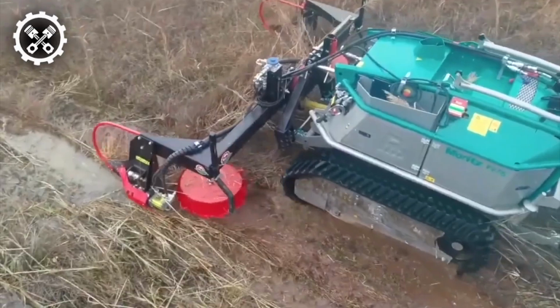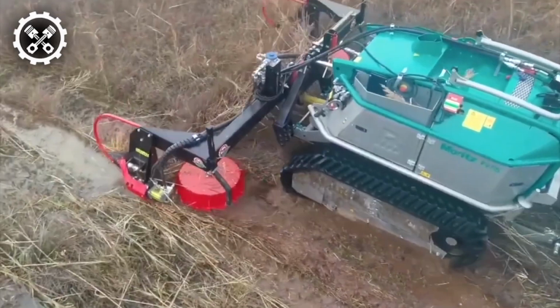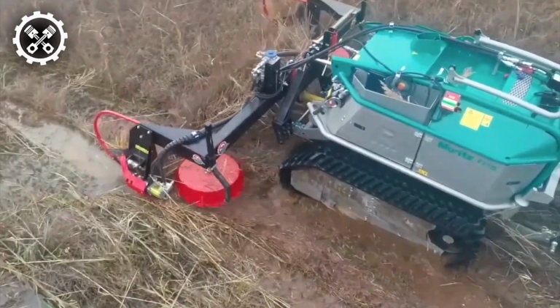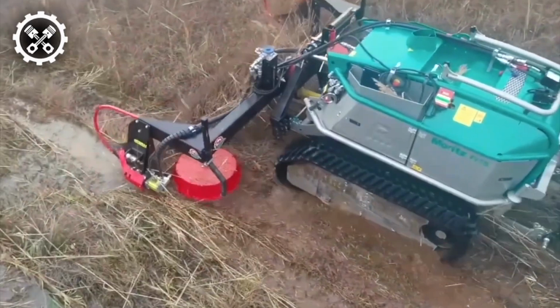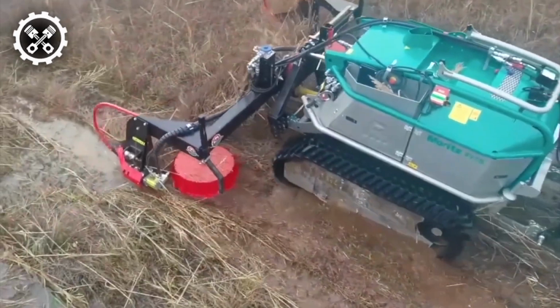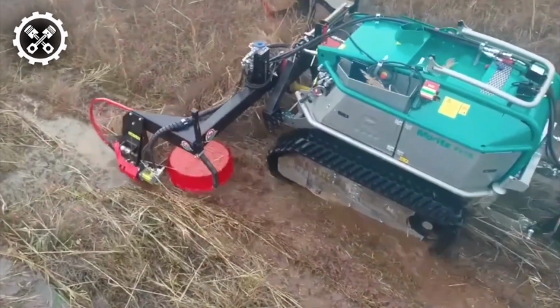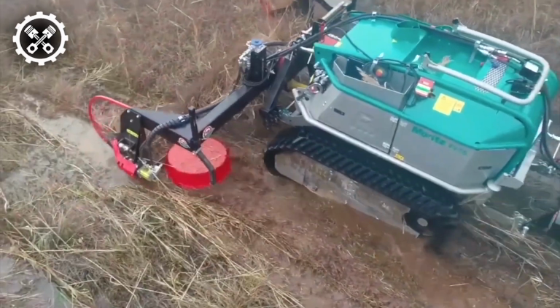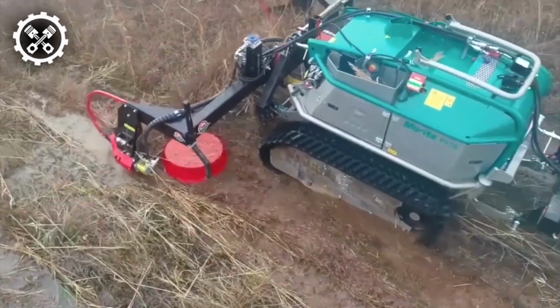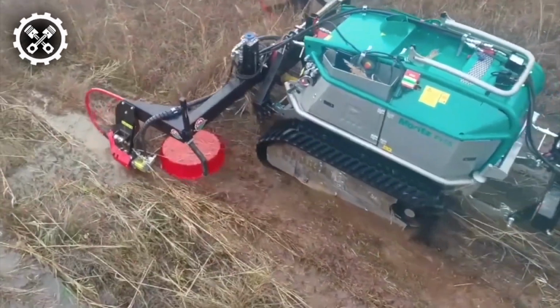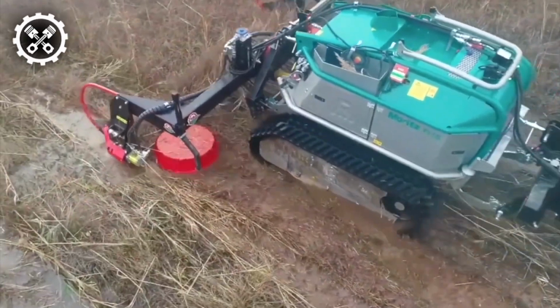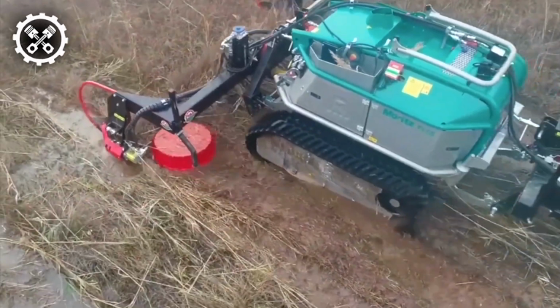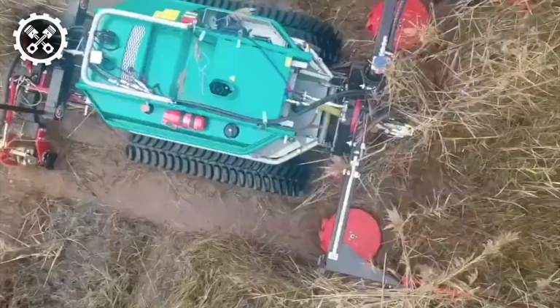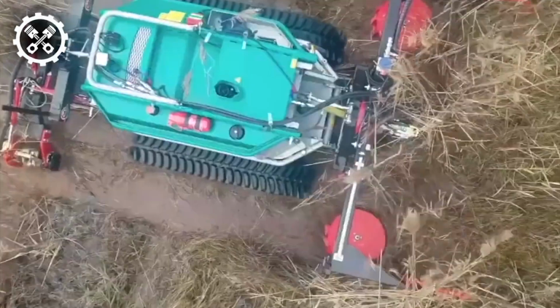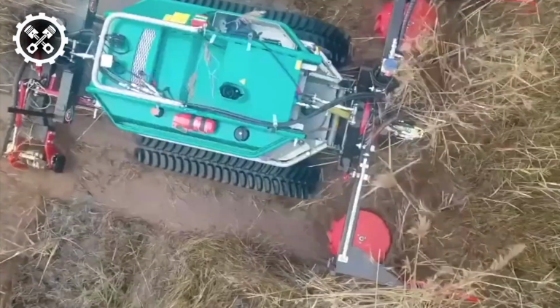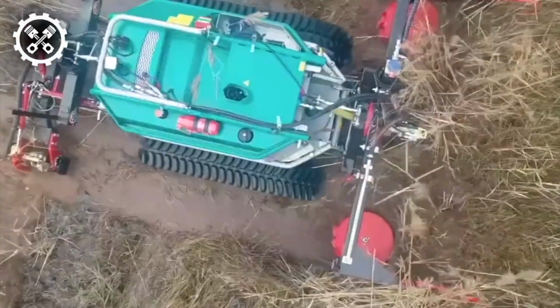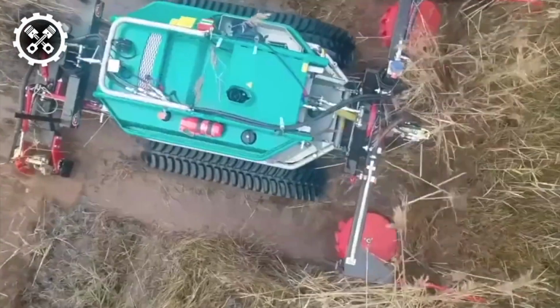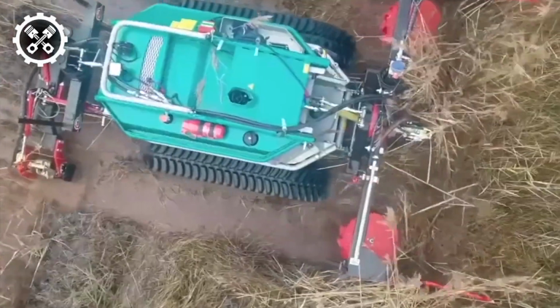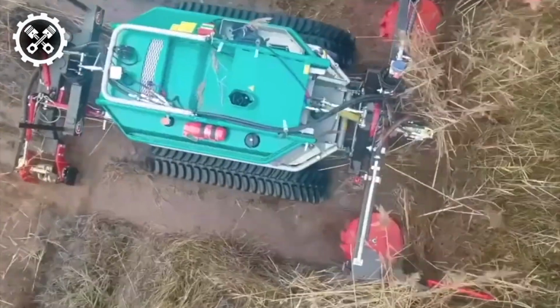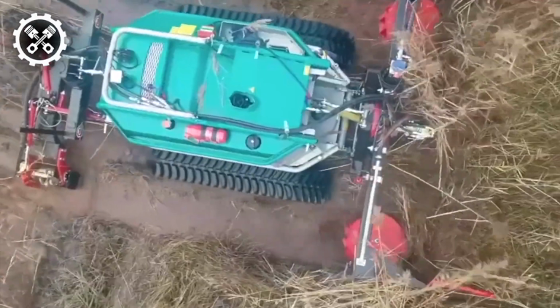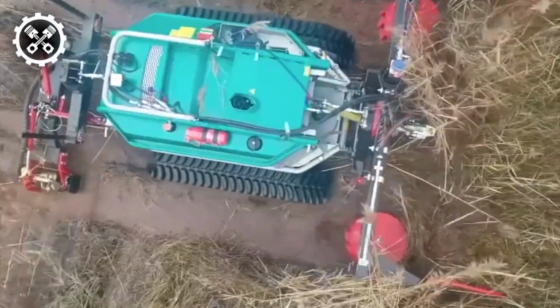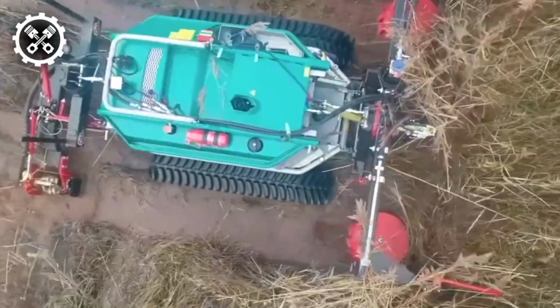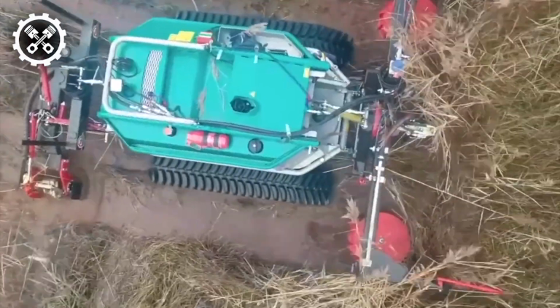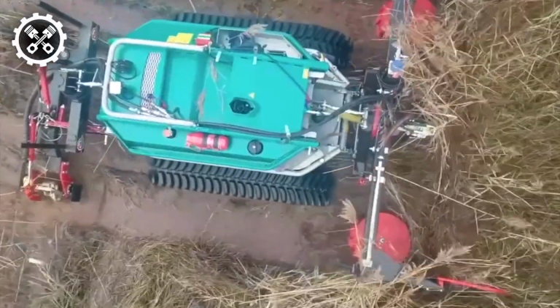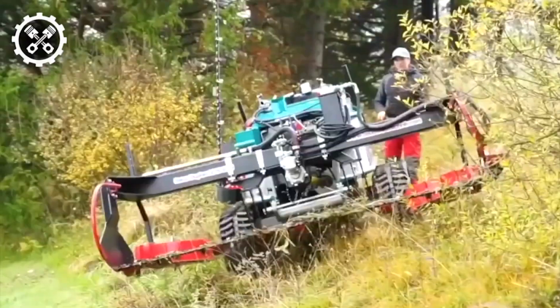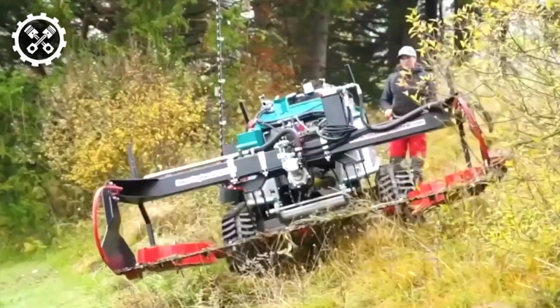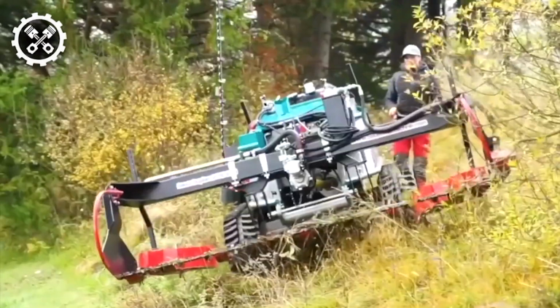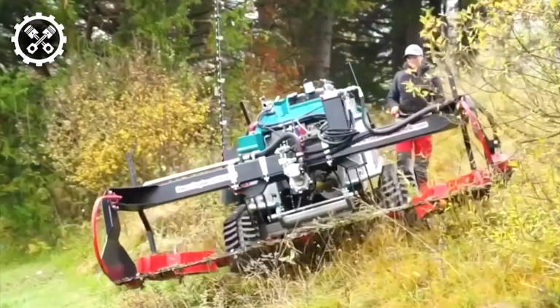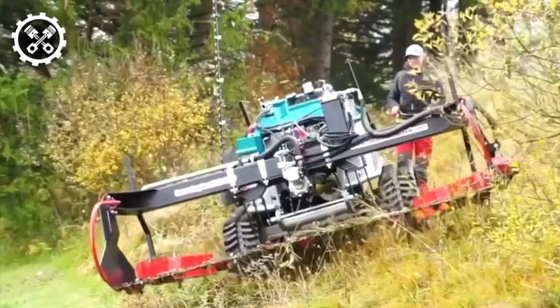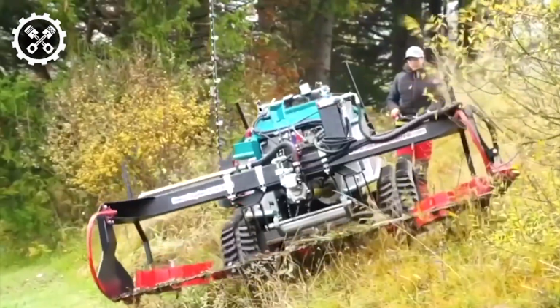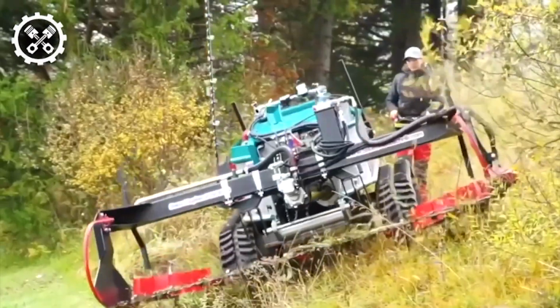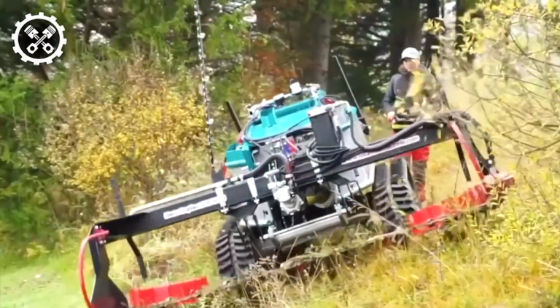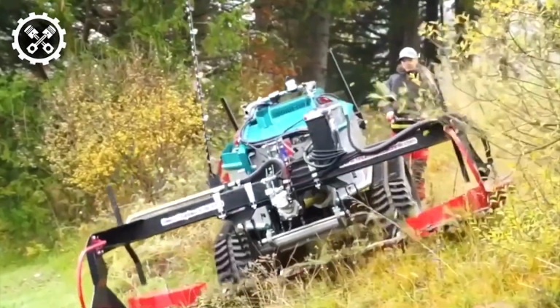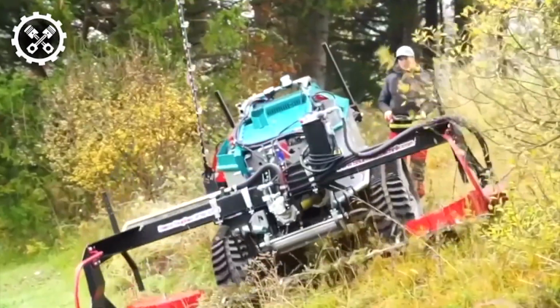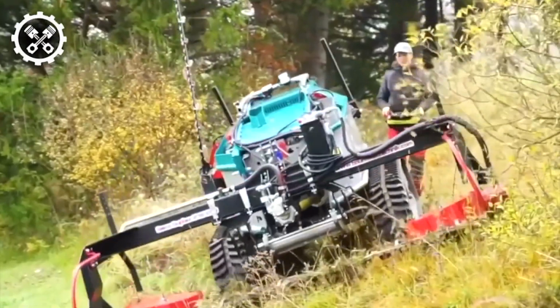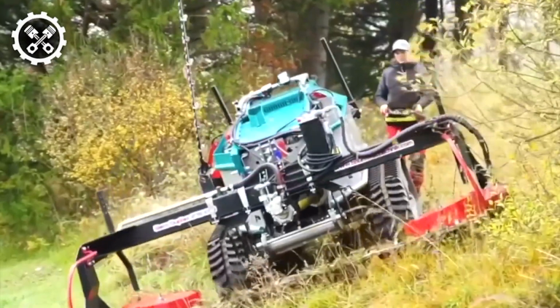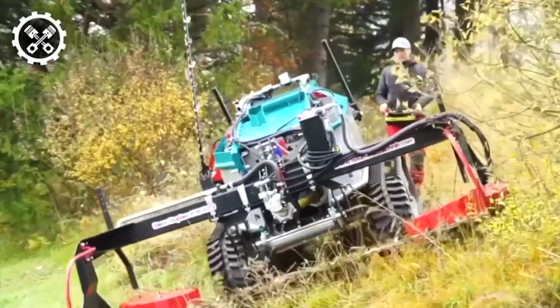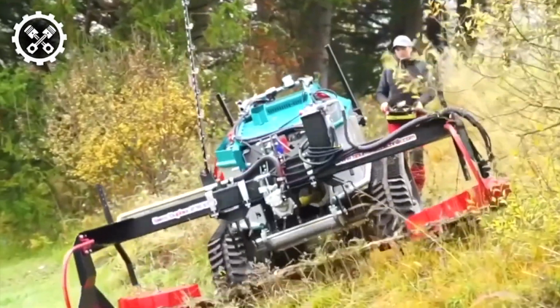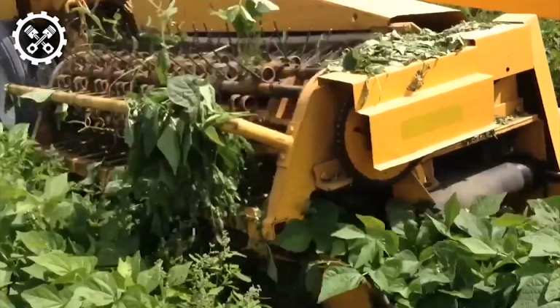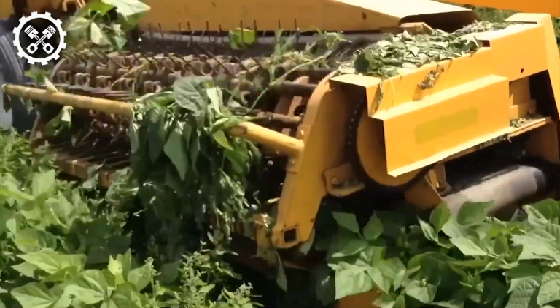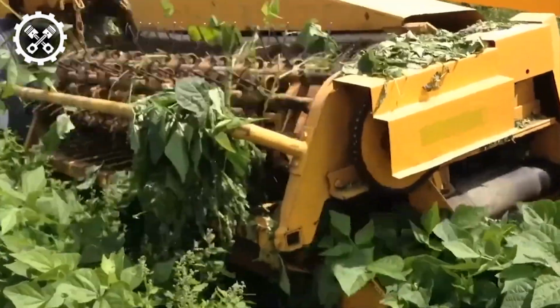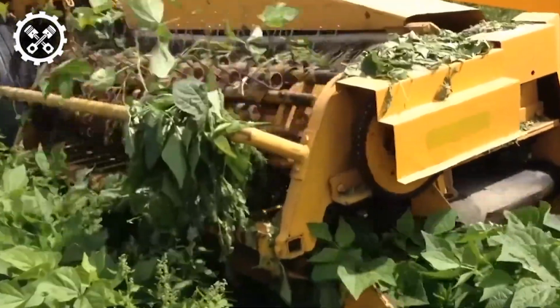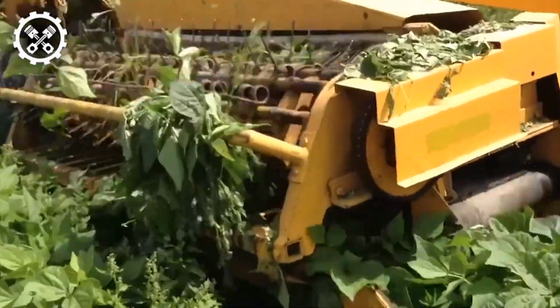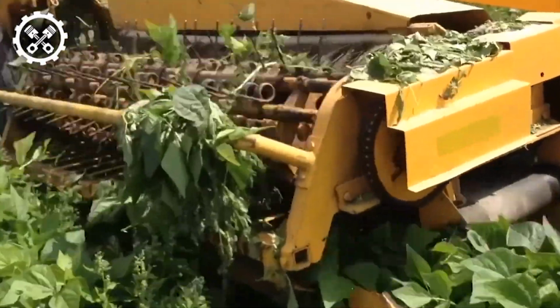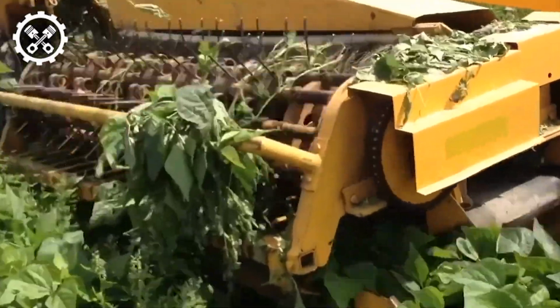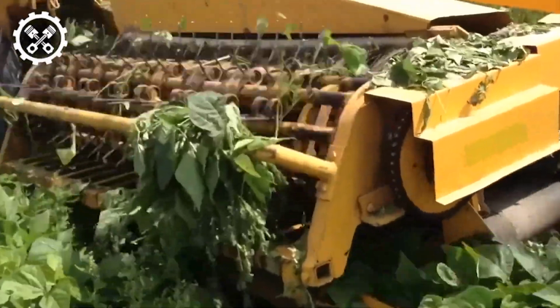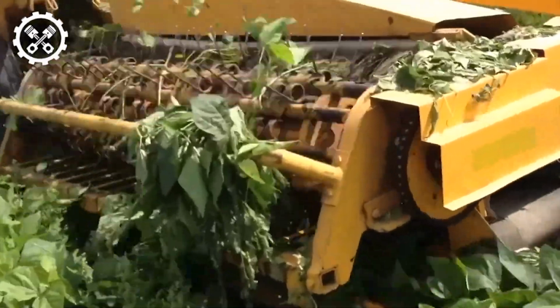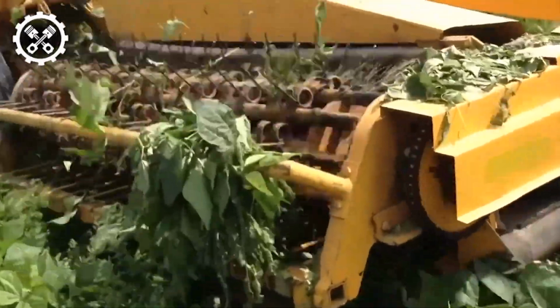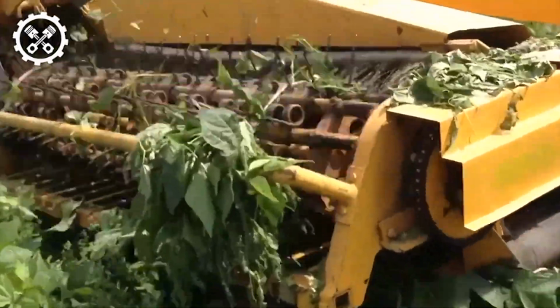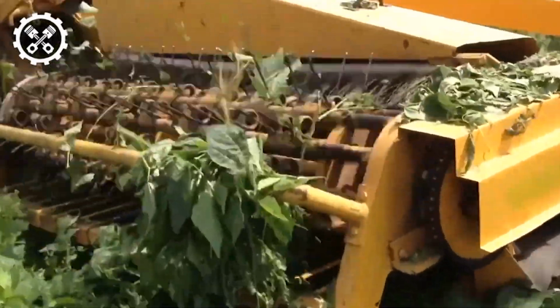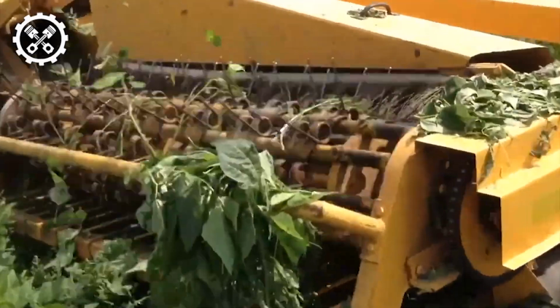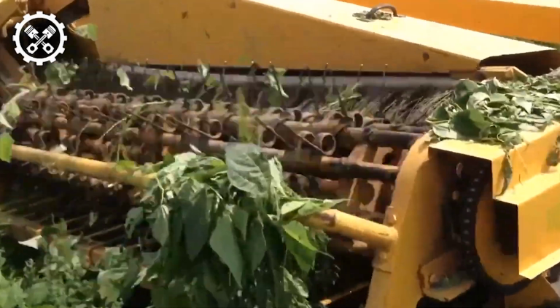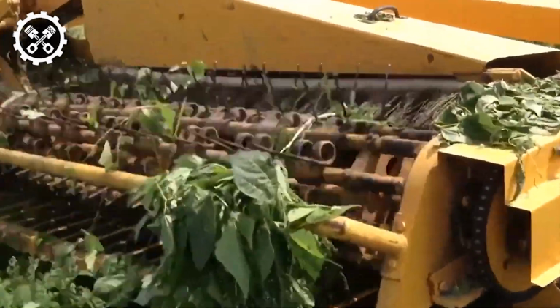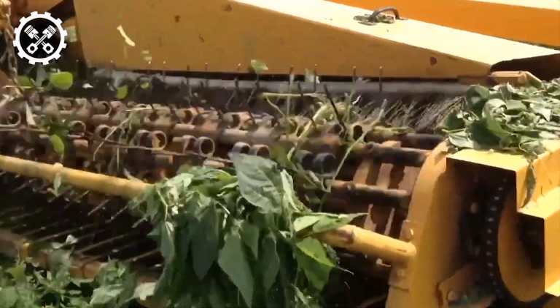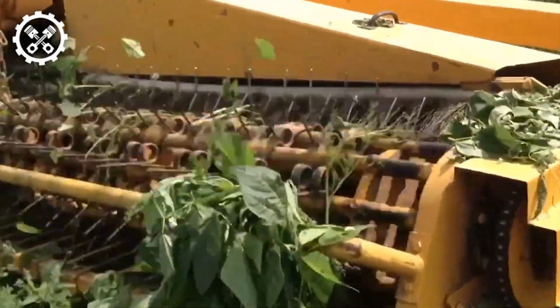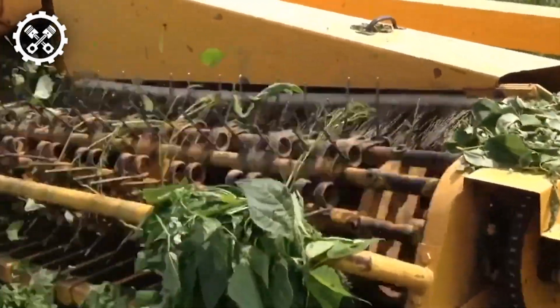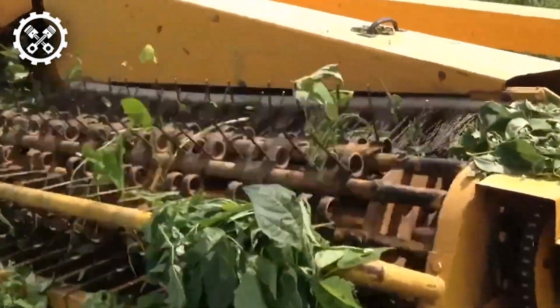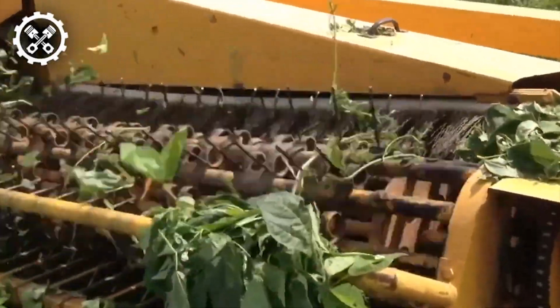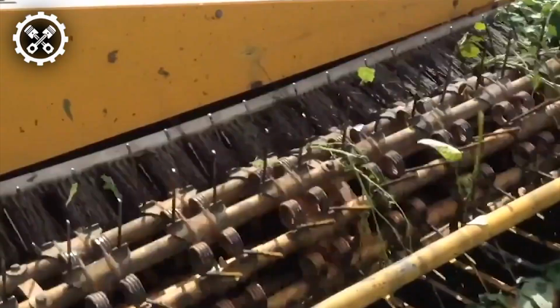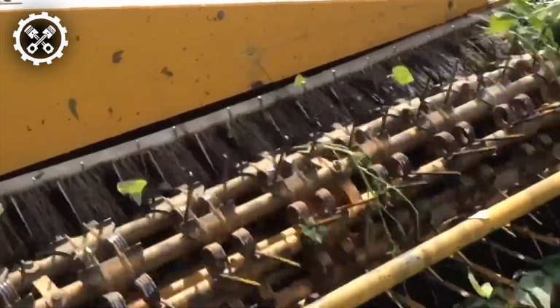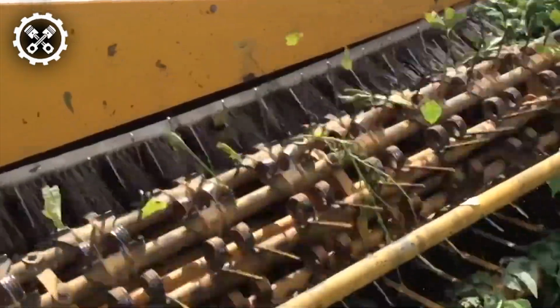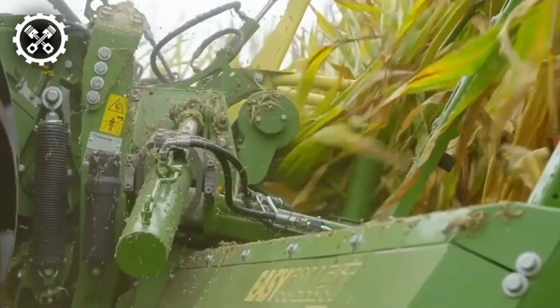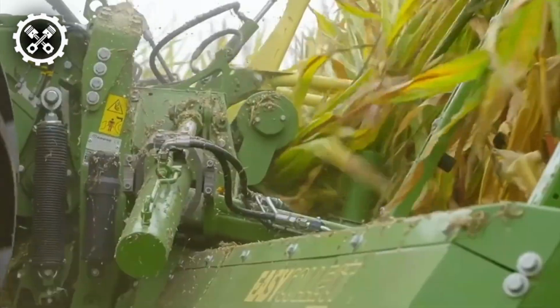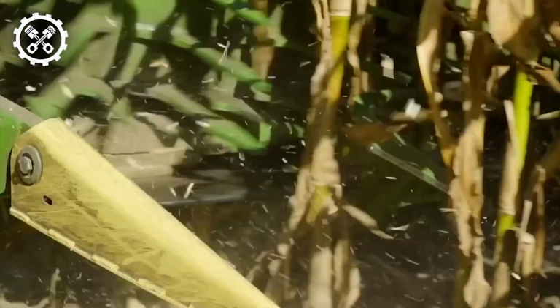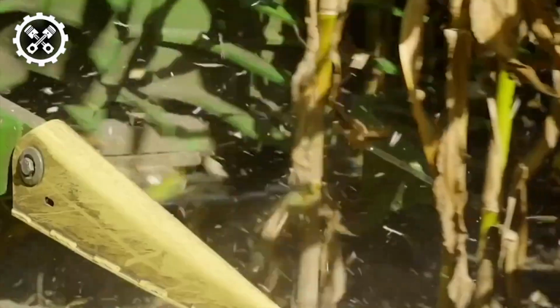Welcome to Farm Tech Unleashed, the prime hub for aficionados of heavy machinery and state-of-the-art agricultural equipment.